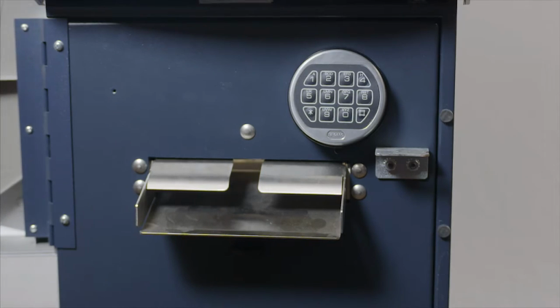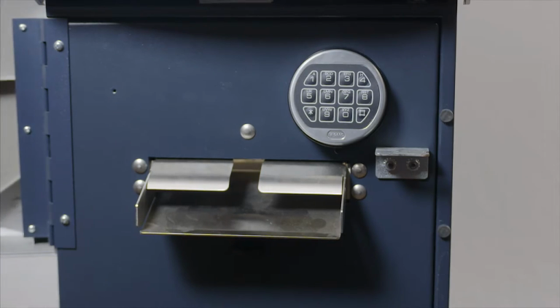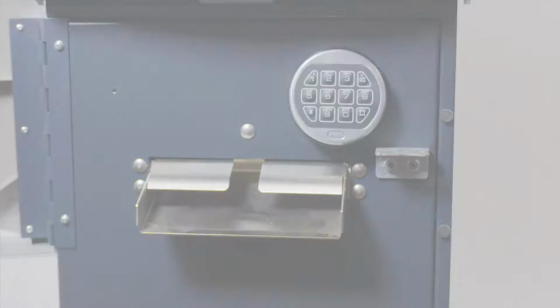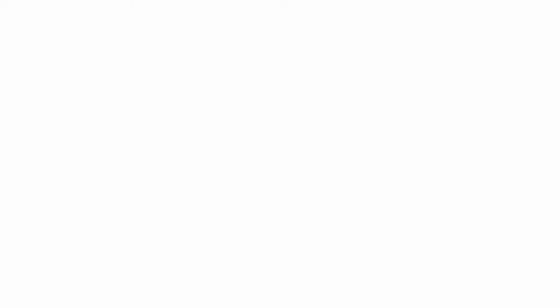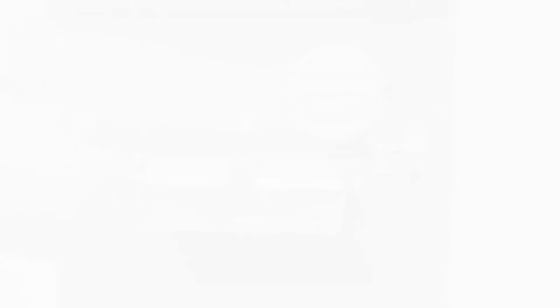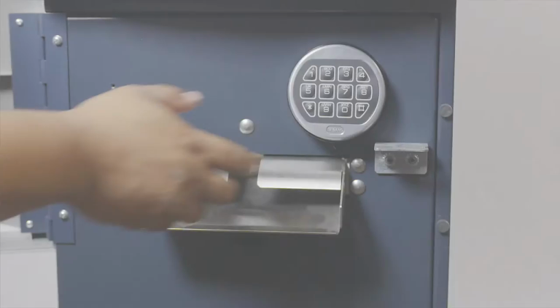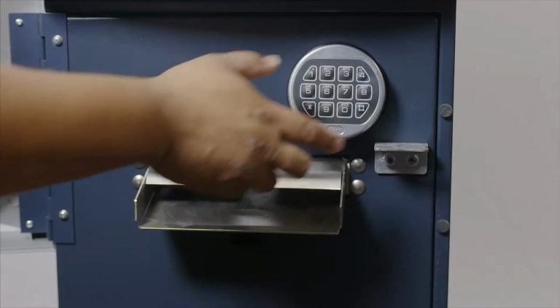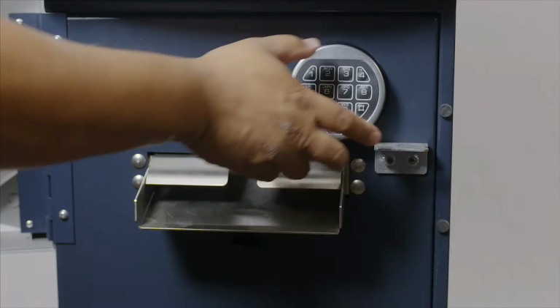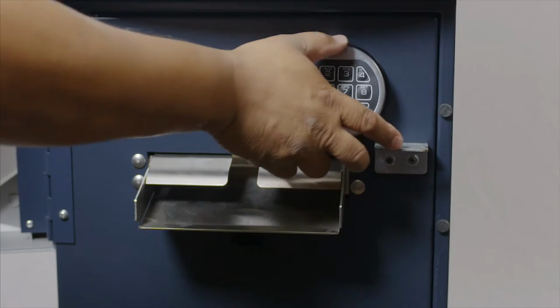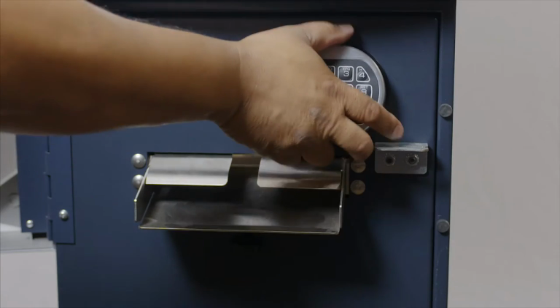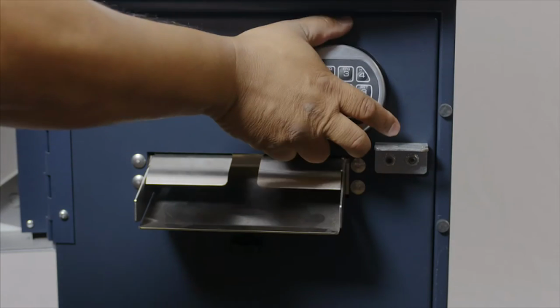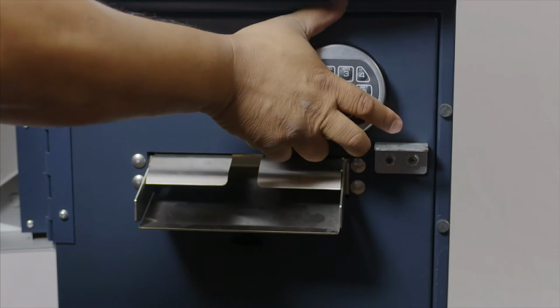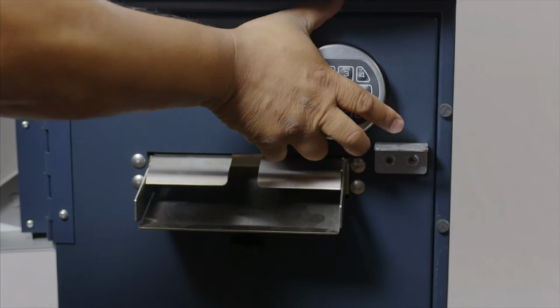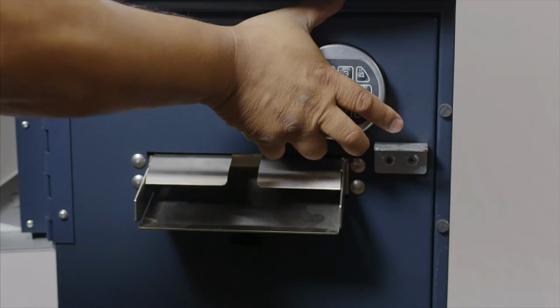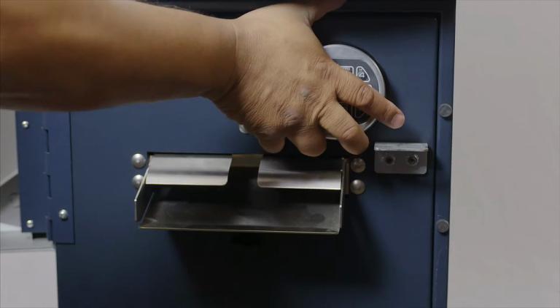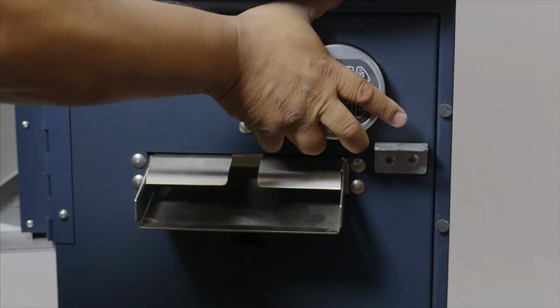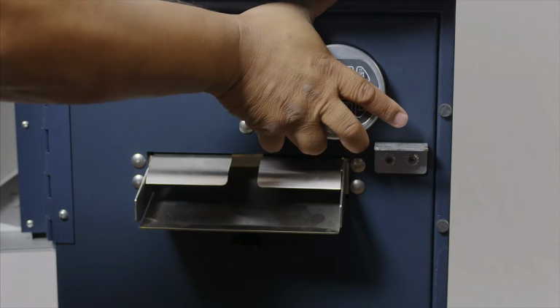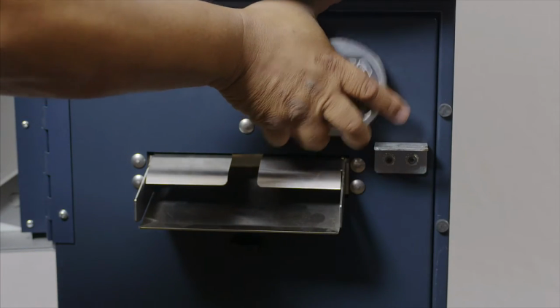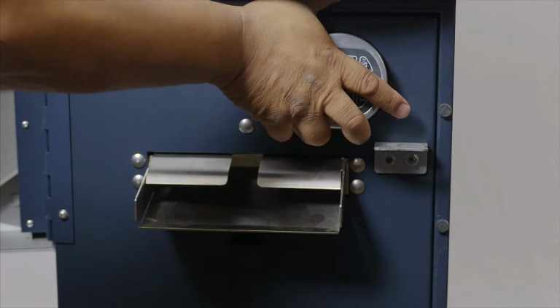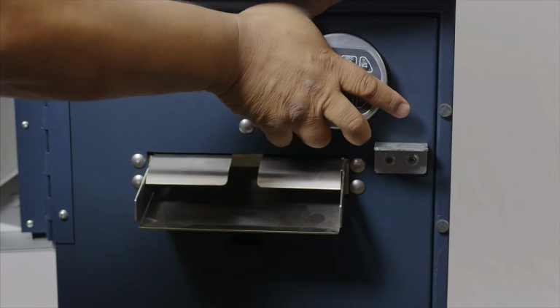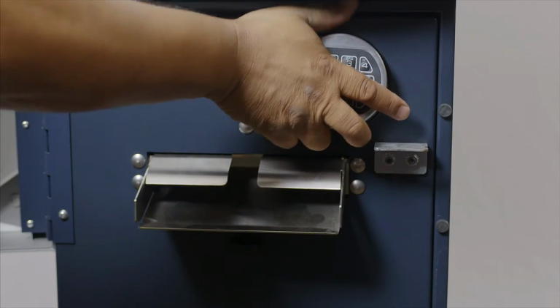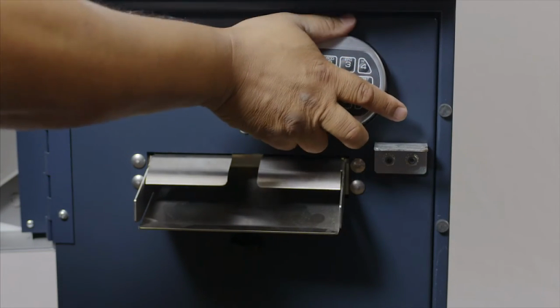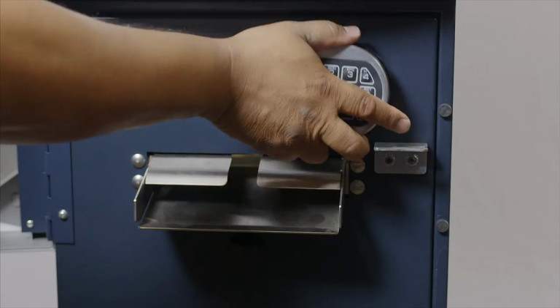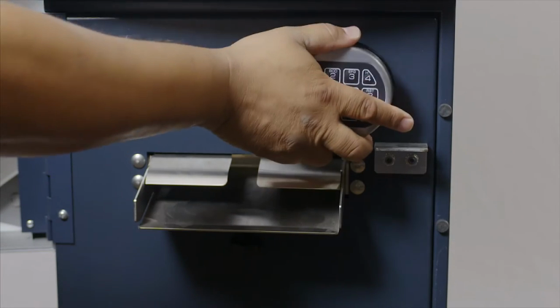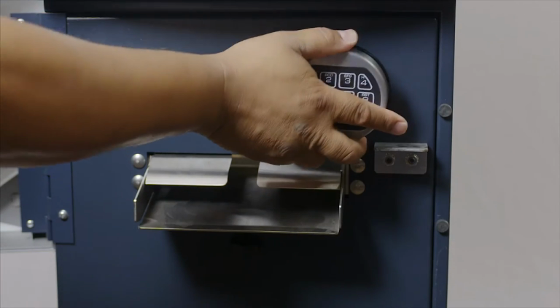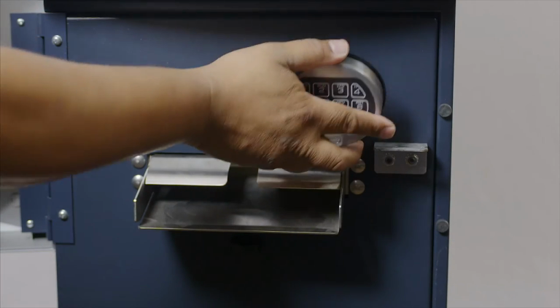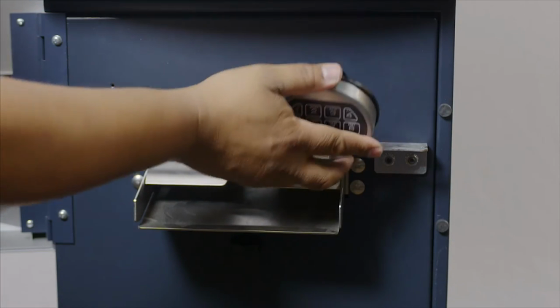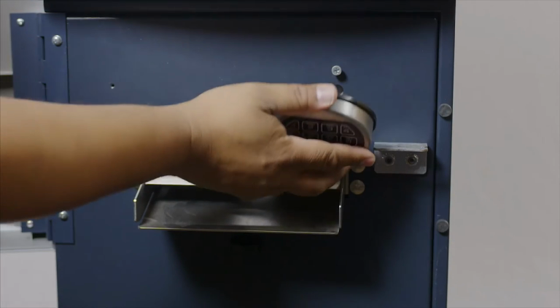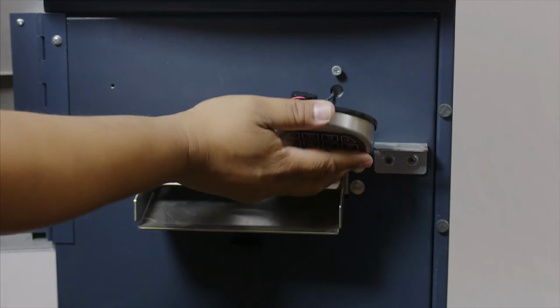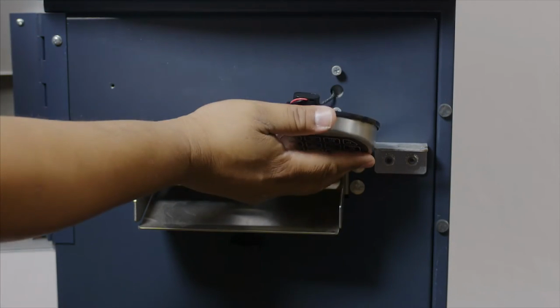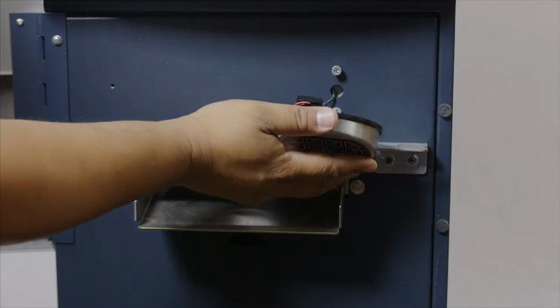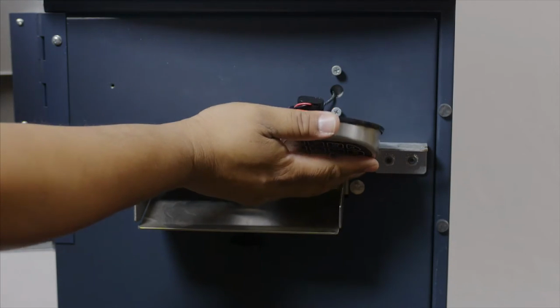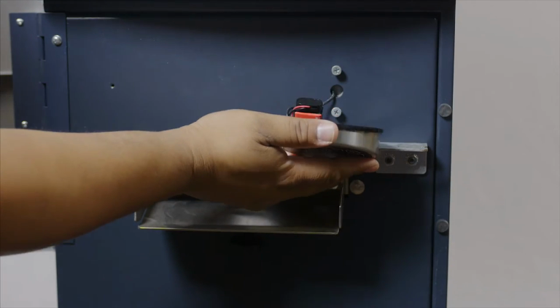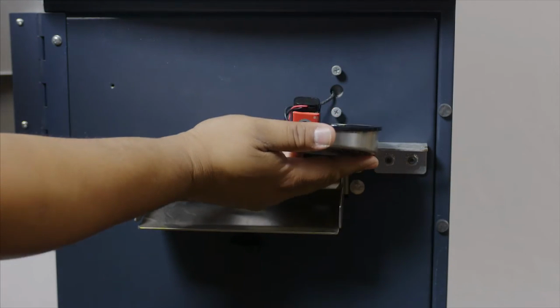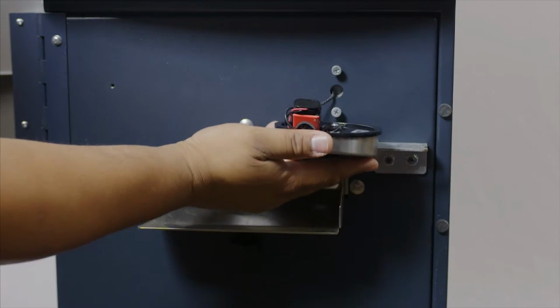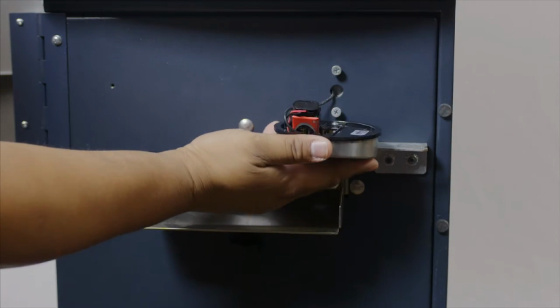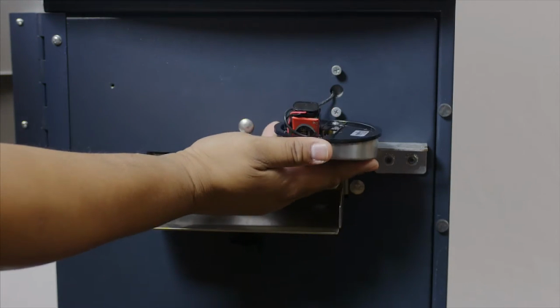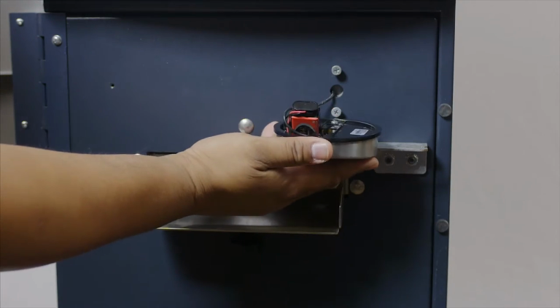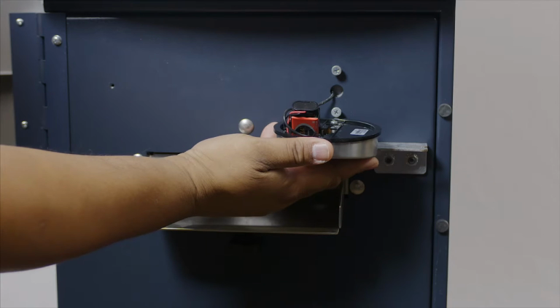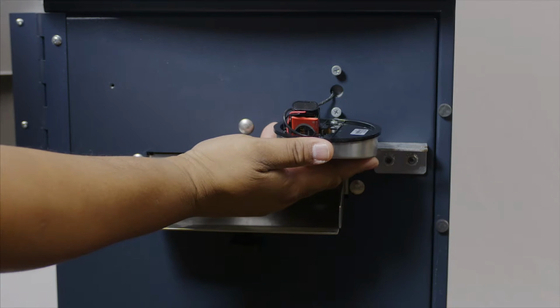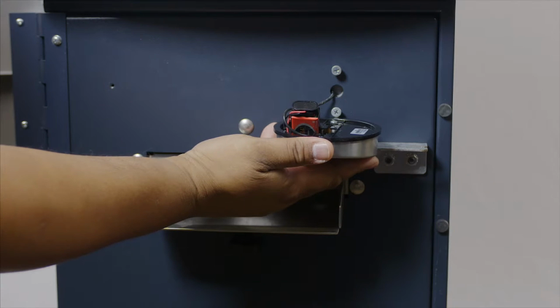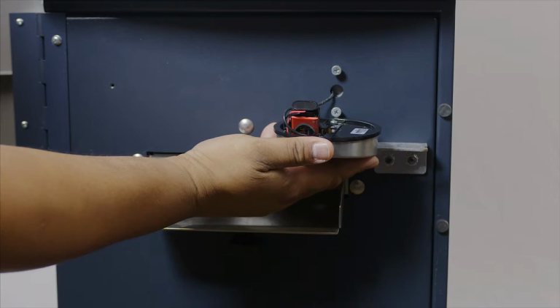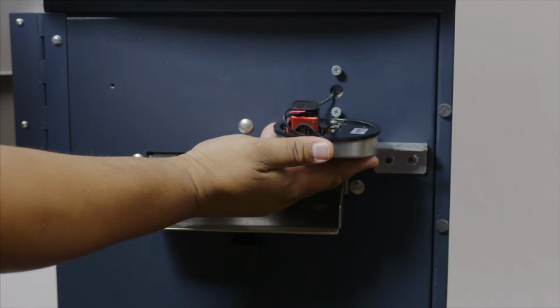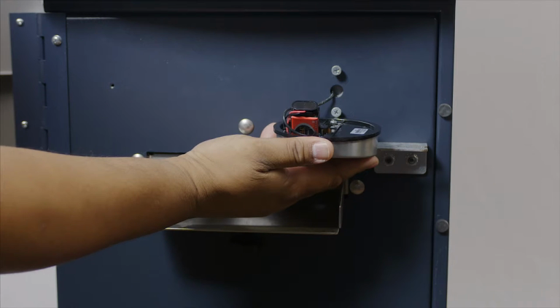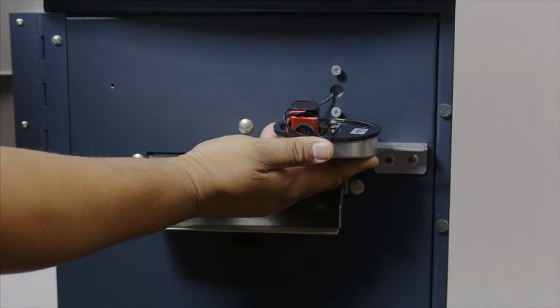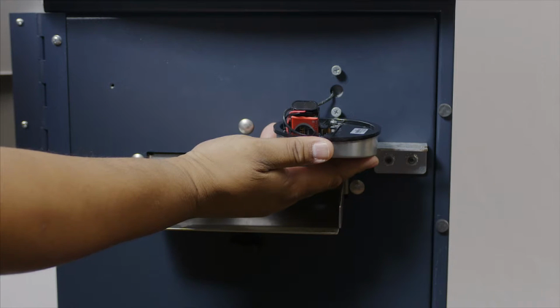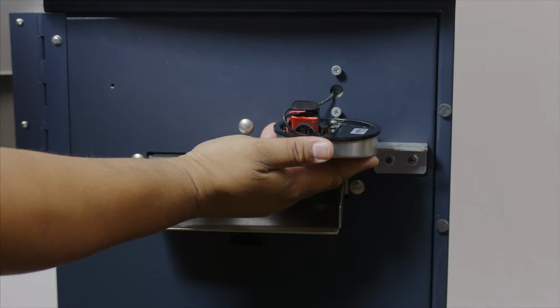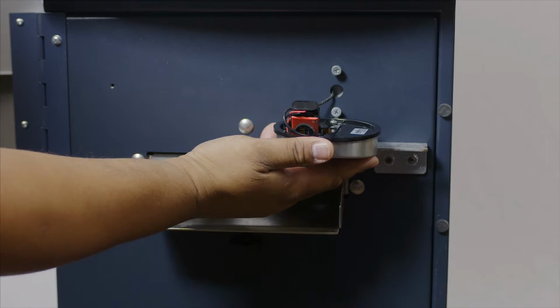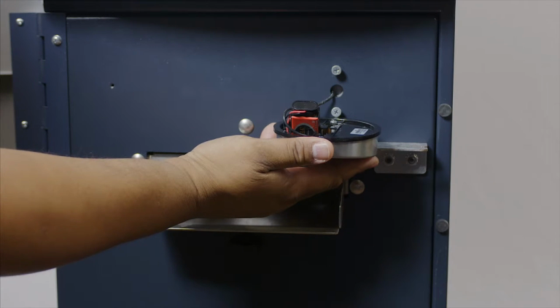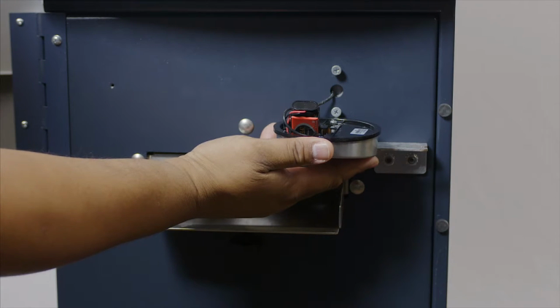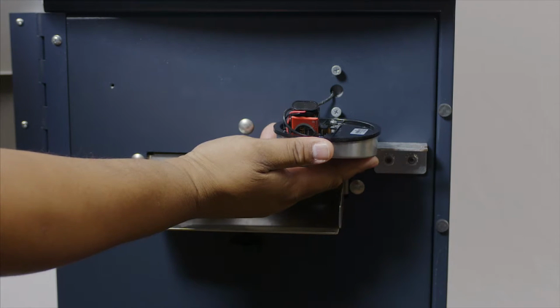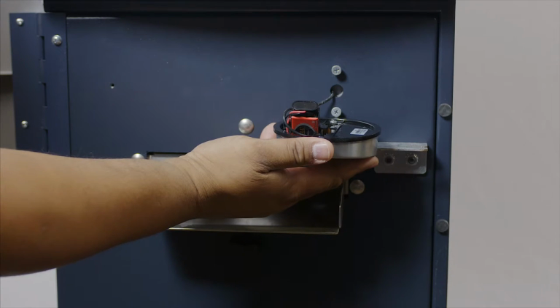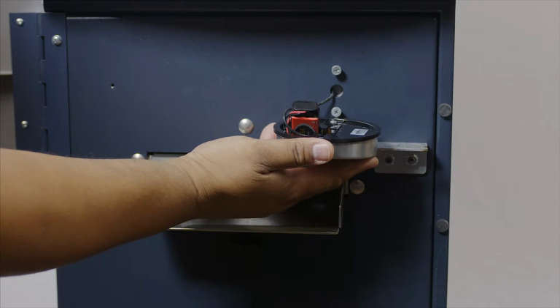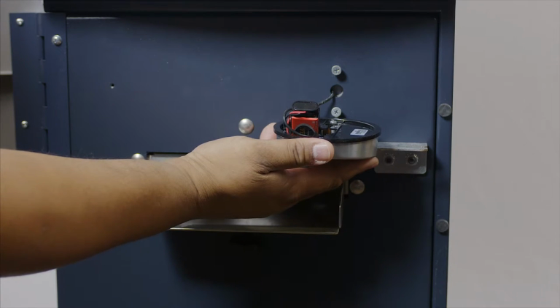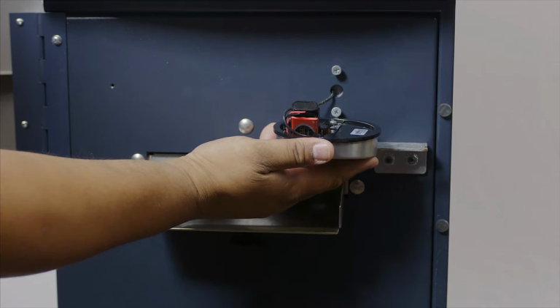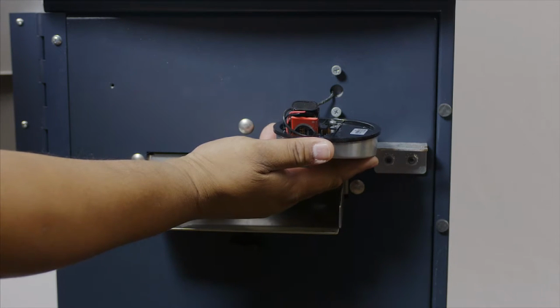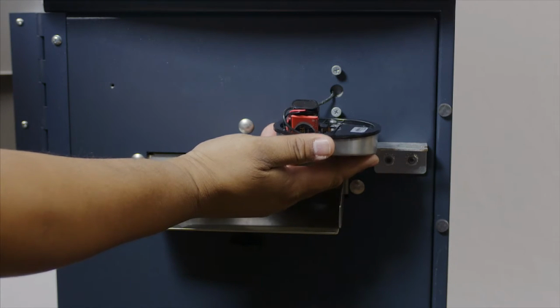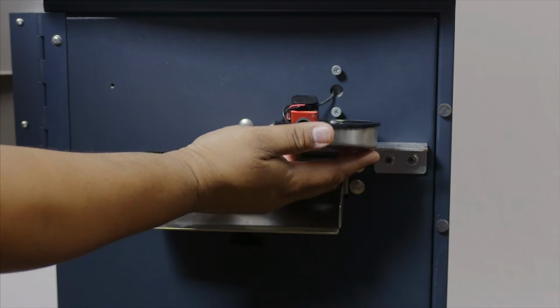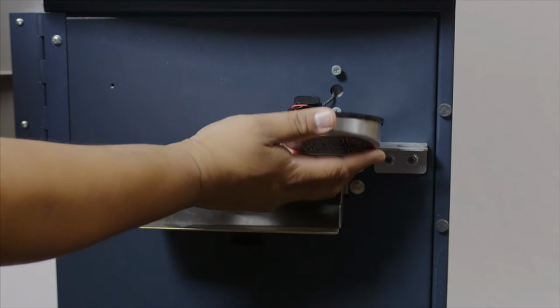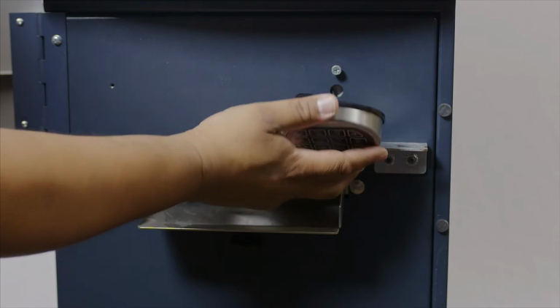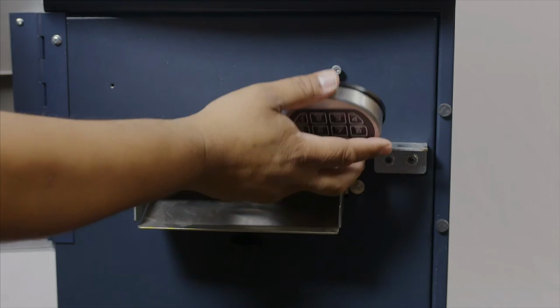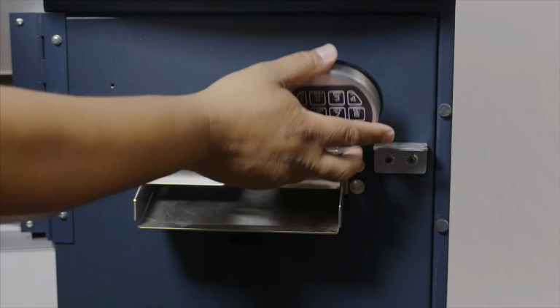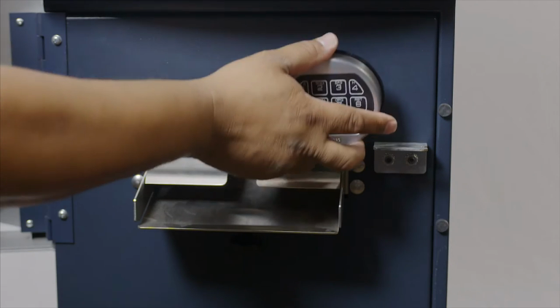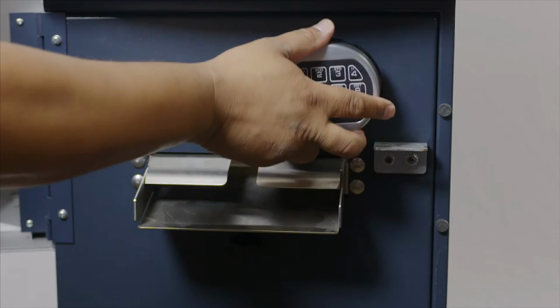To replace the battery in the lock, lift the lock up. The battery is a 9-volt battery located in the rear of the lock.